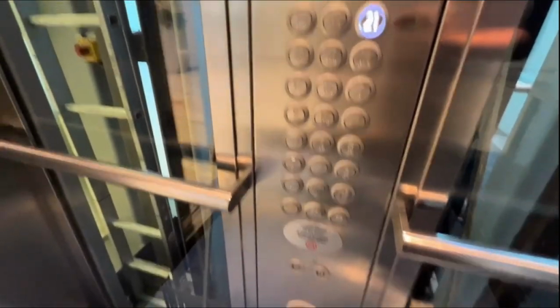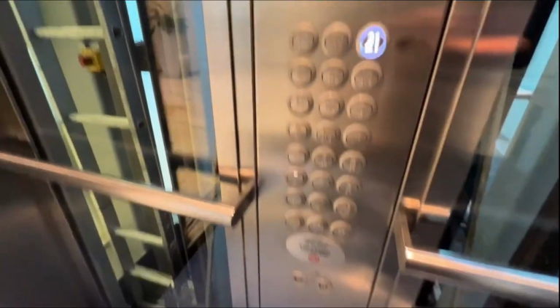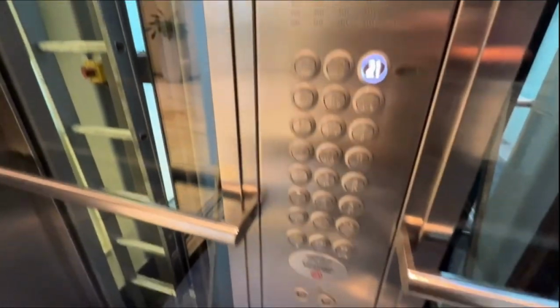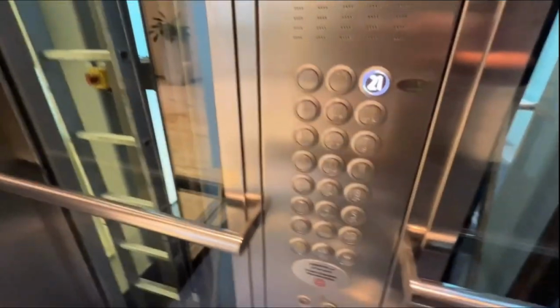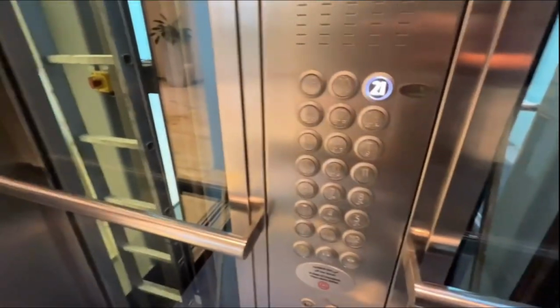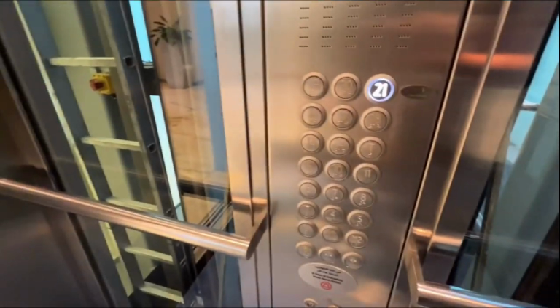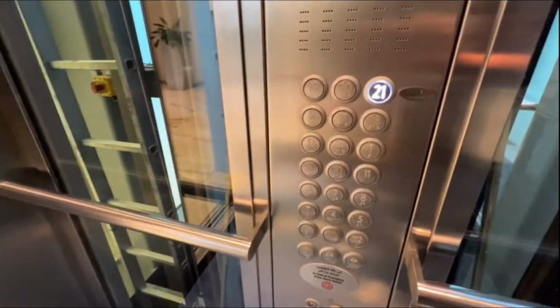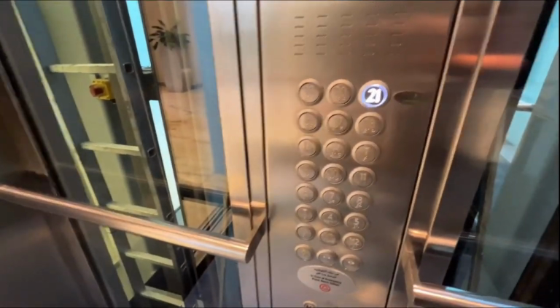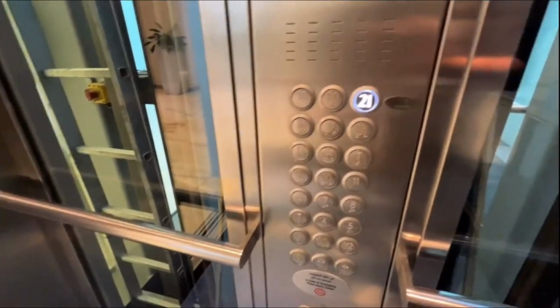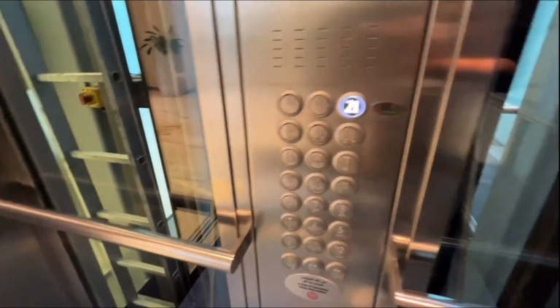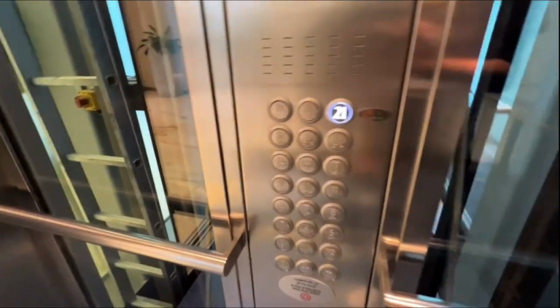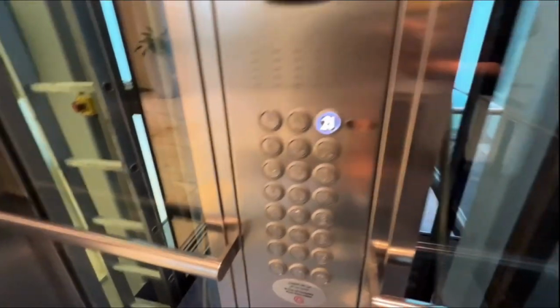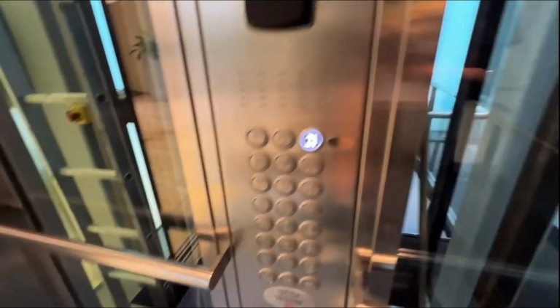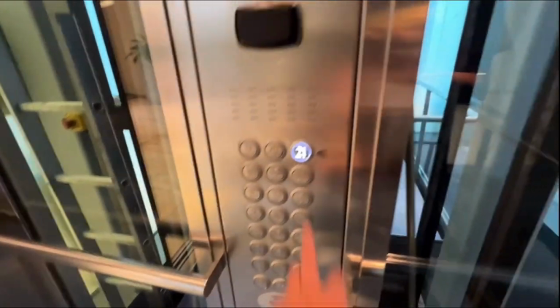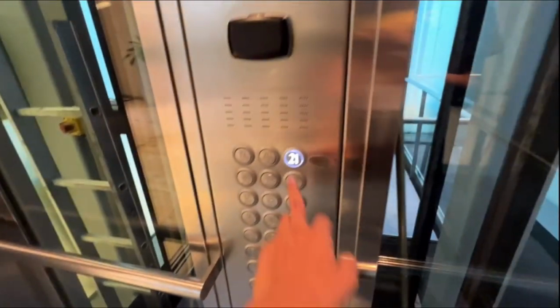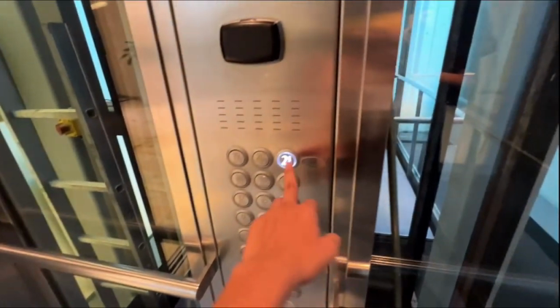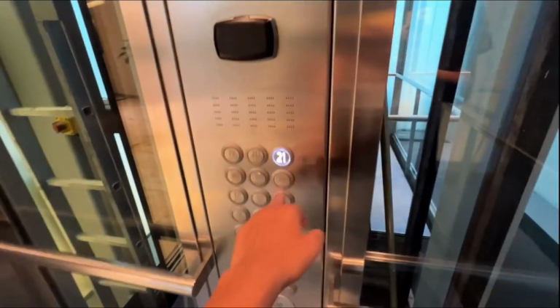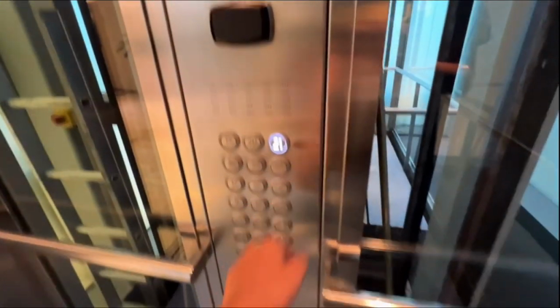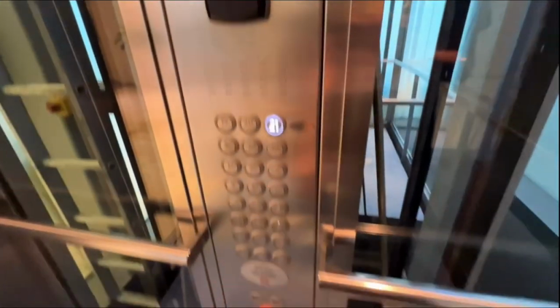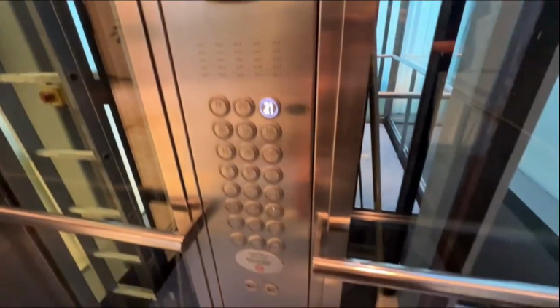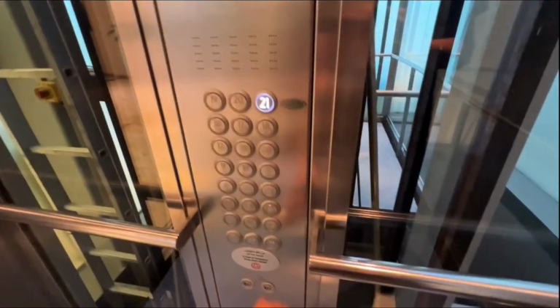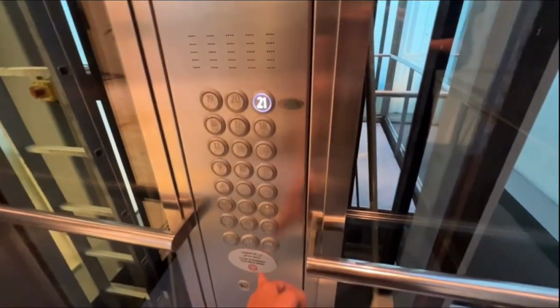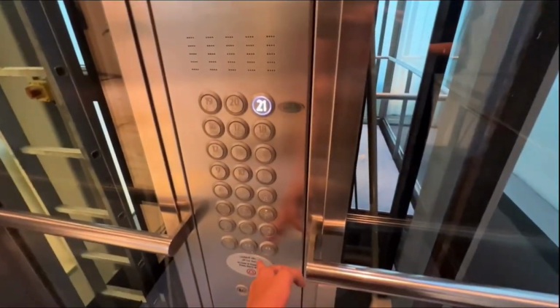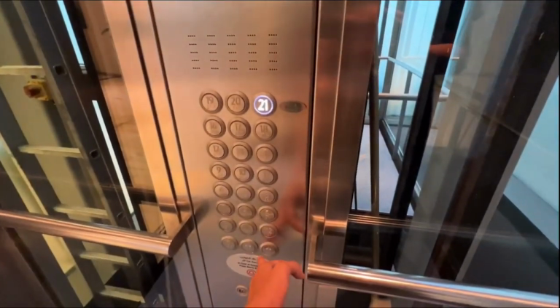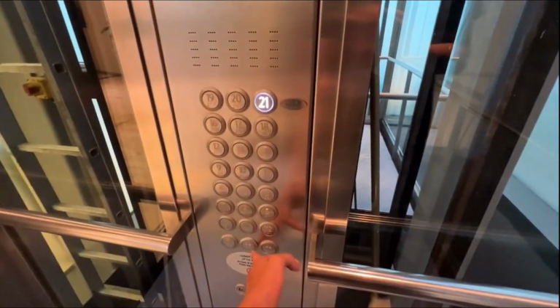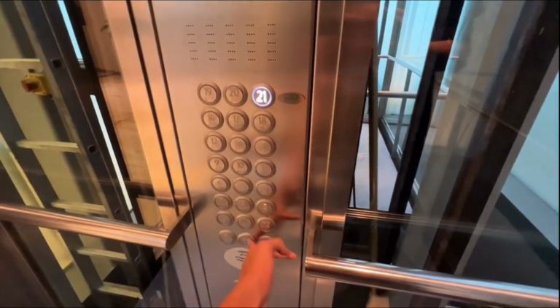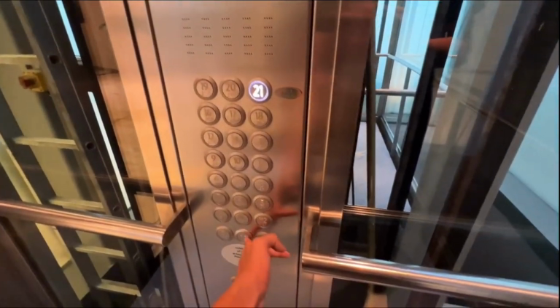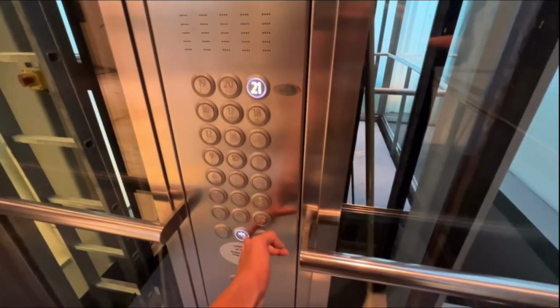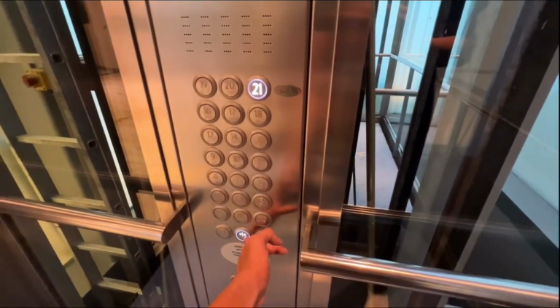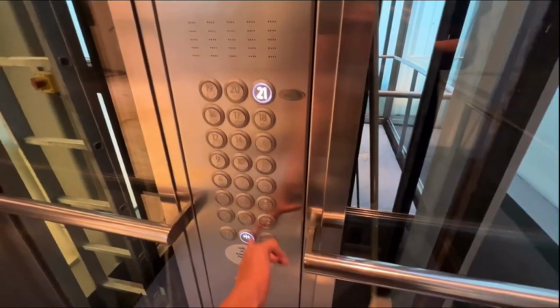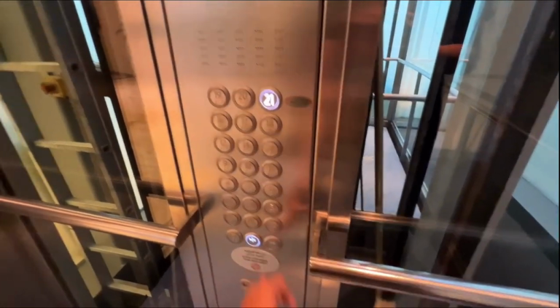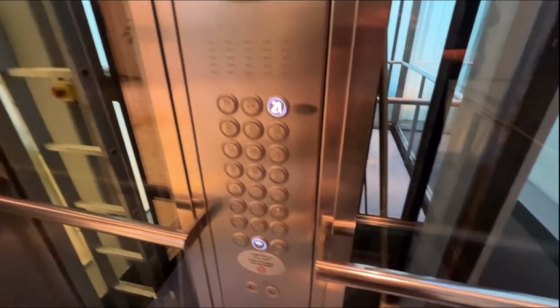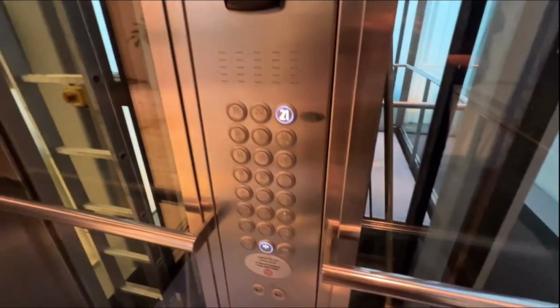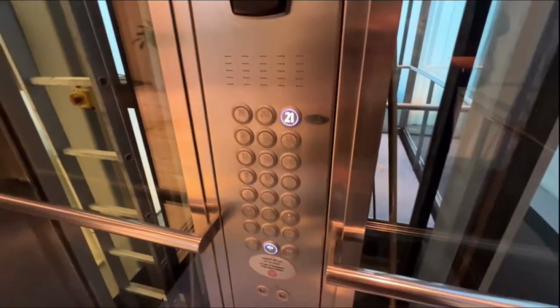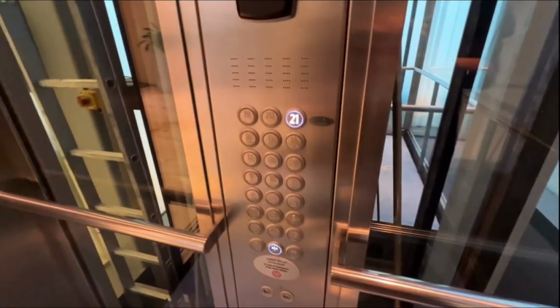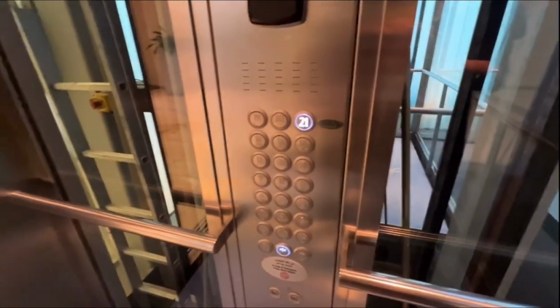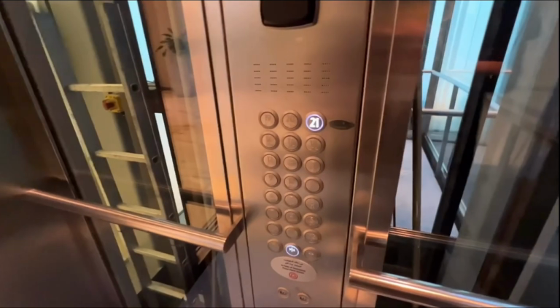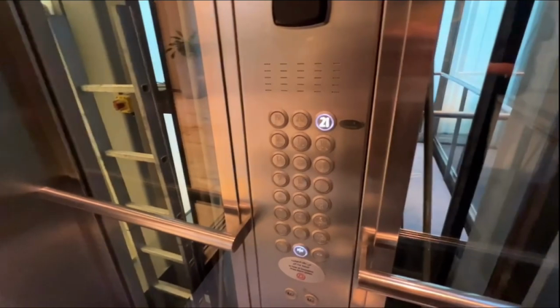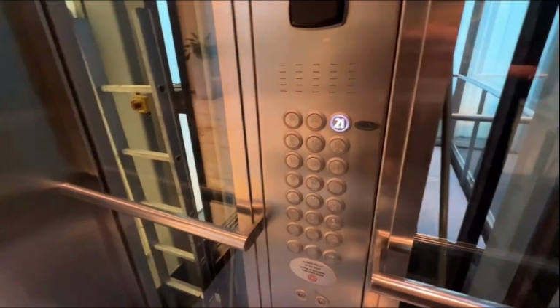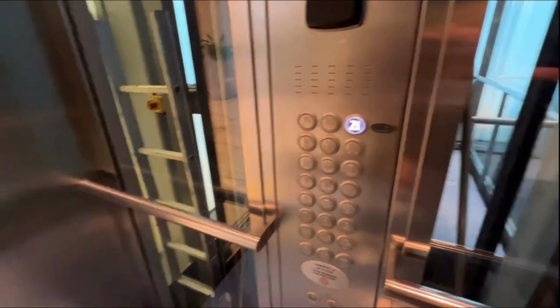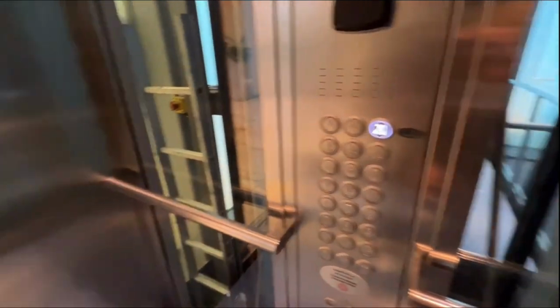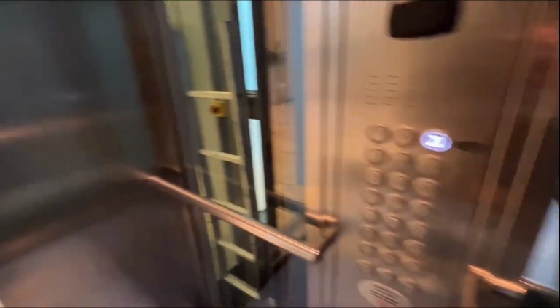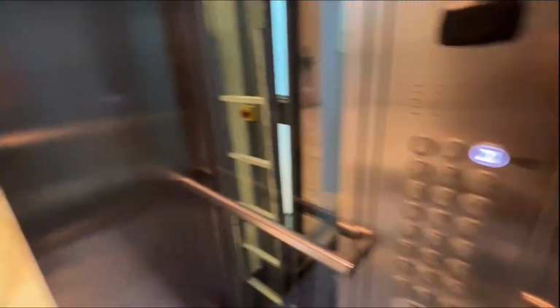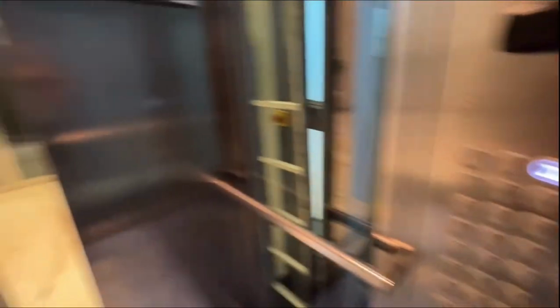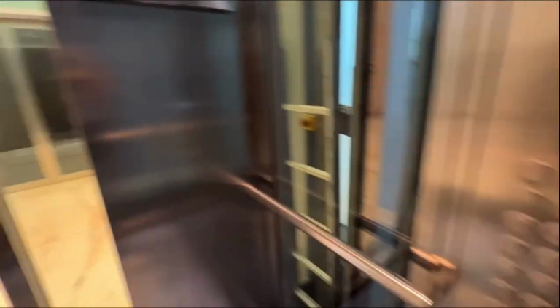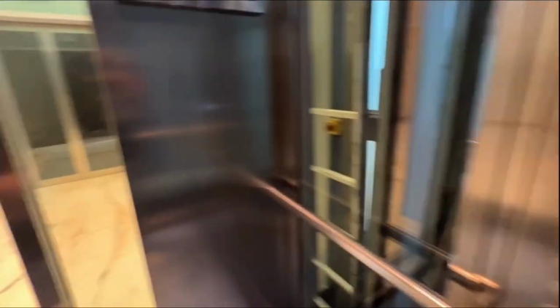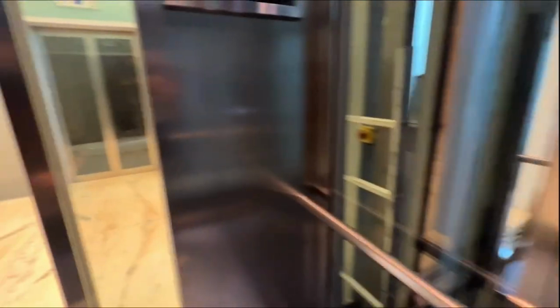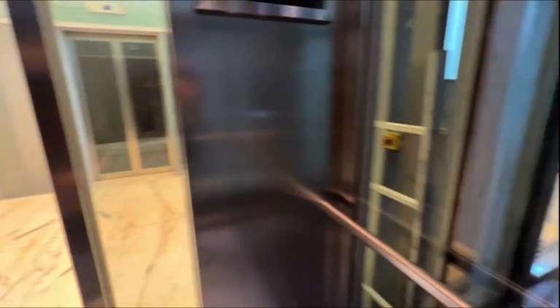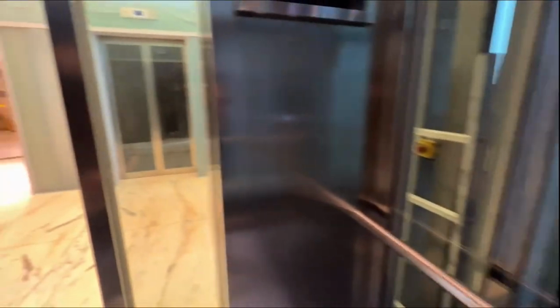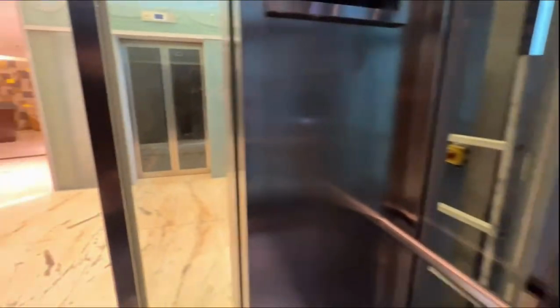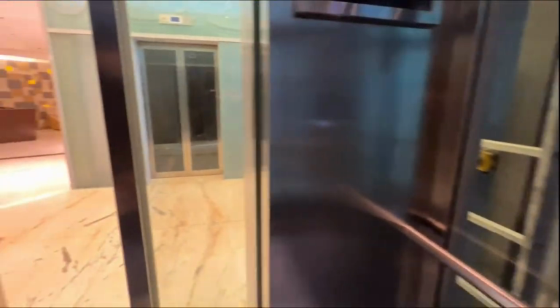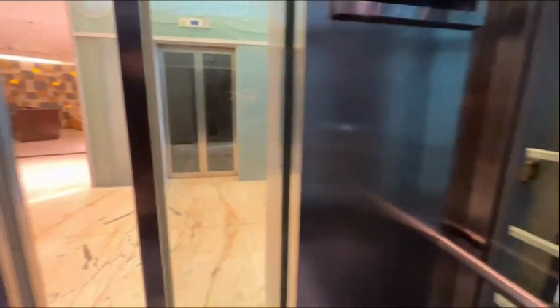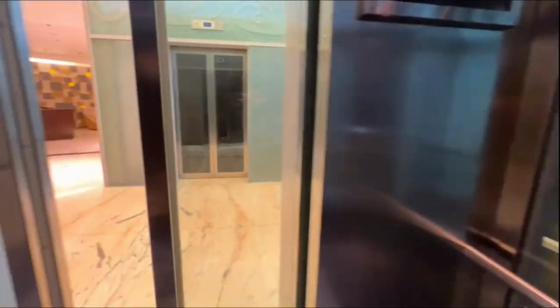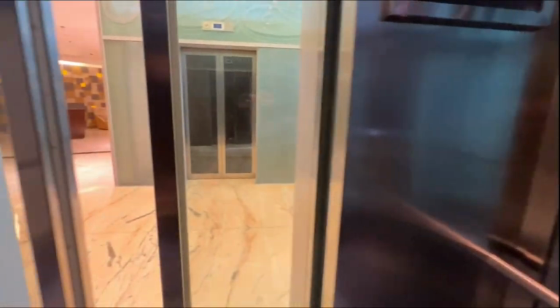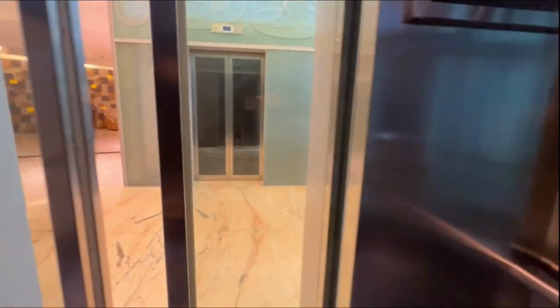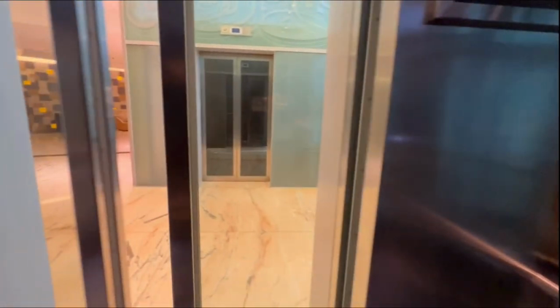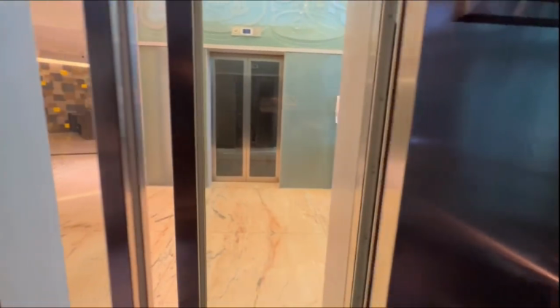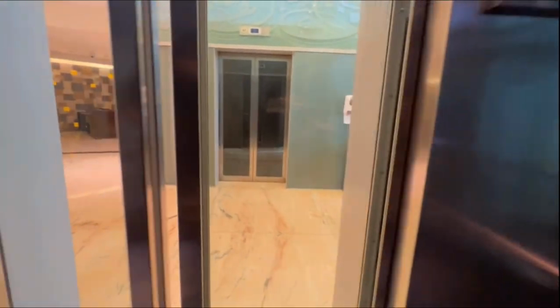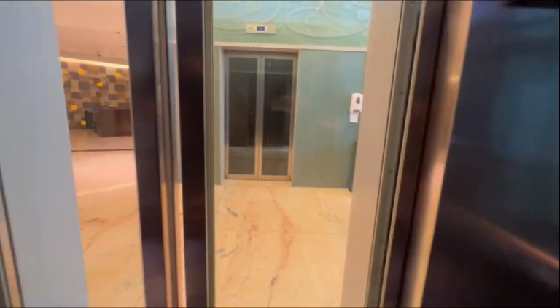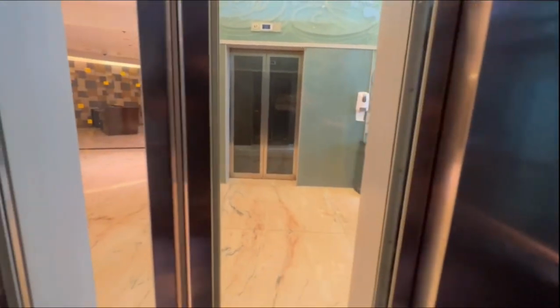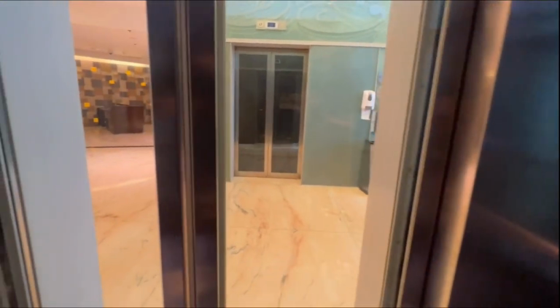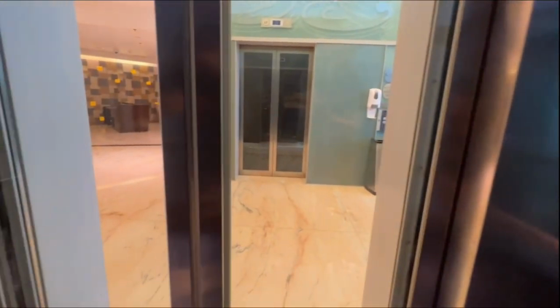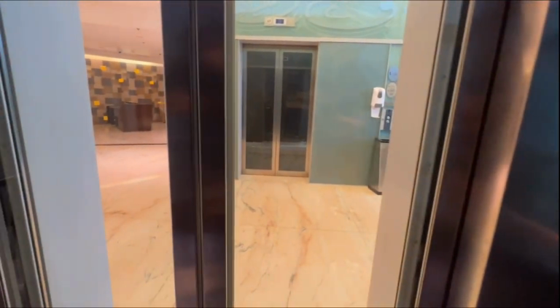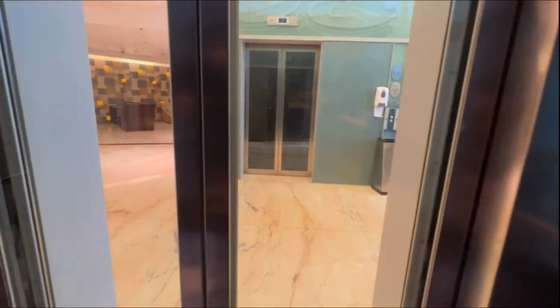This building has 51 floors, but we are going to the tea garden which is on the 21st floor, which is a separate section on the 21st floor.